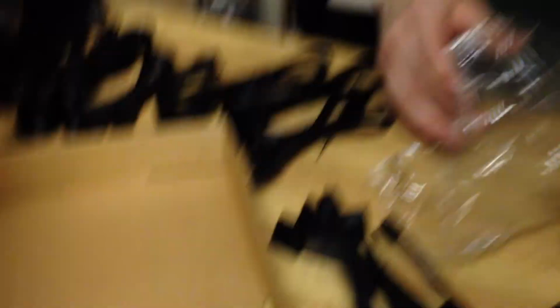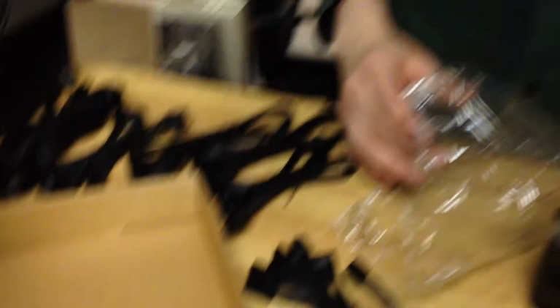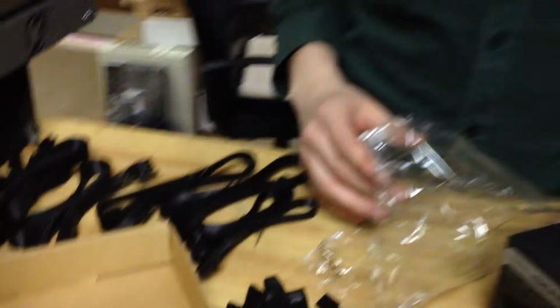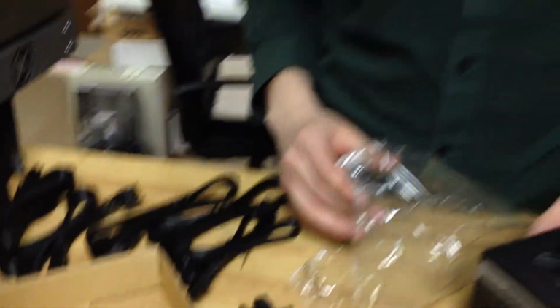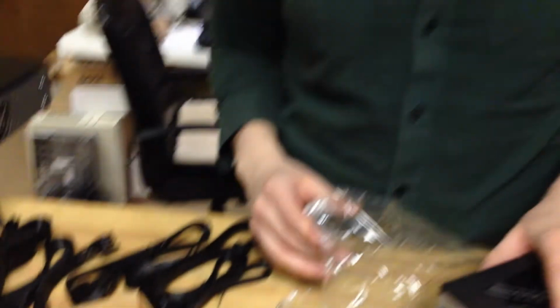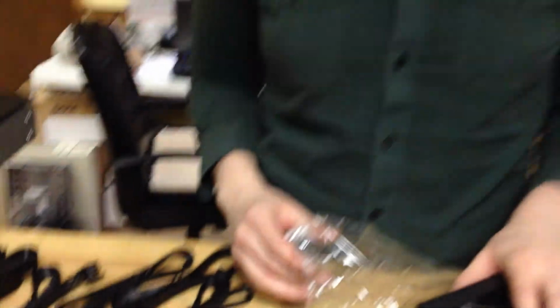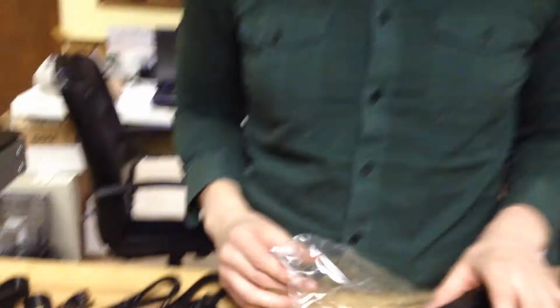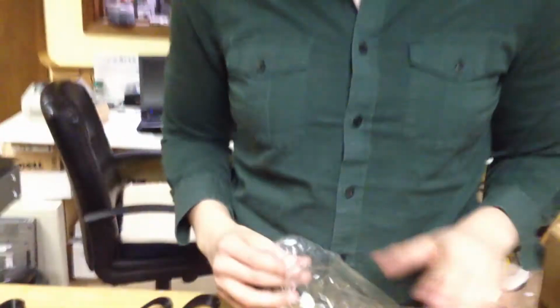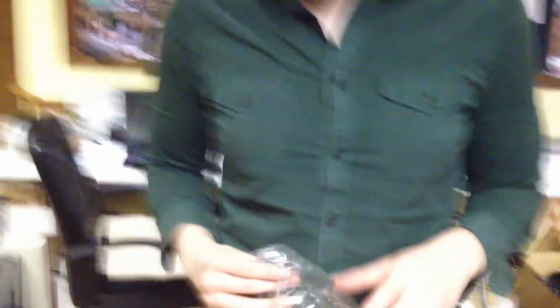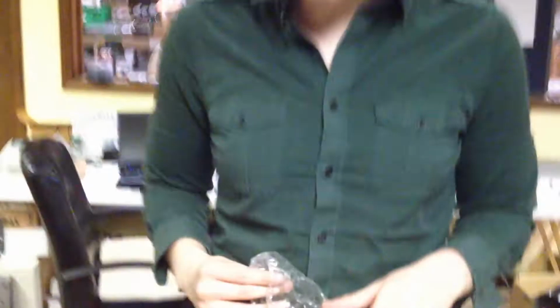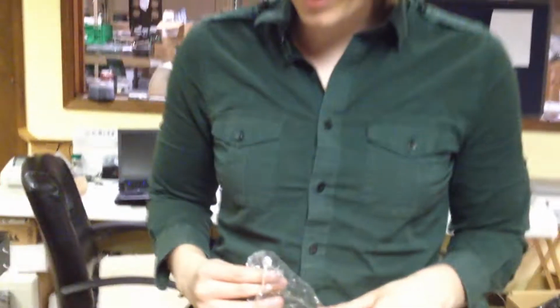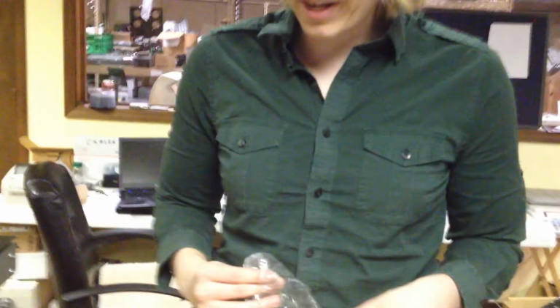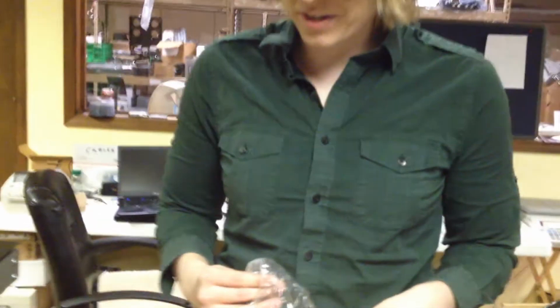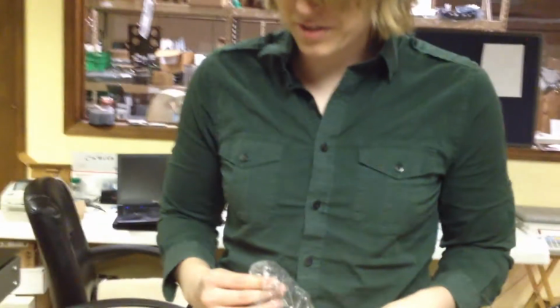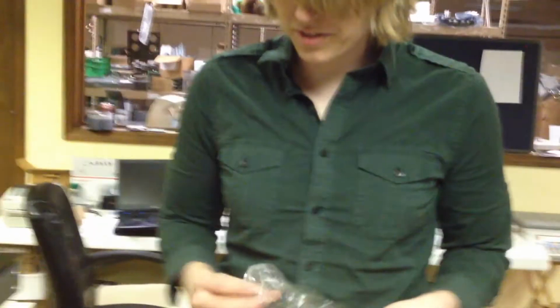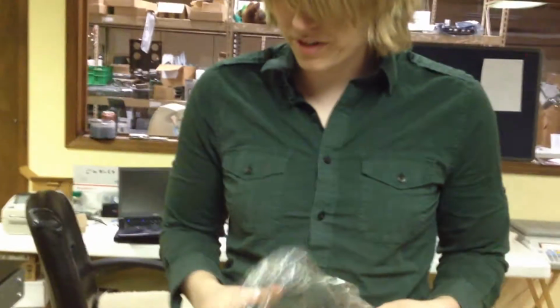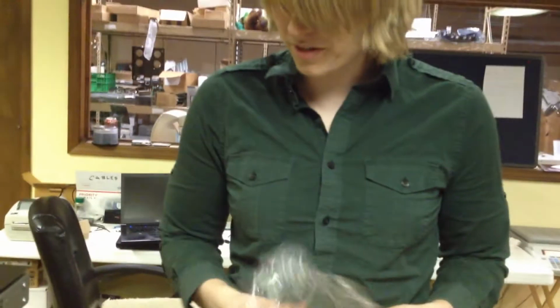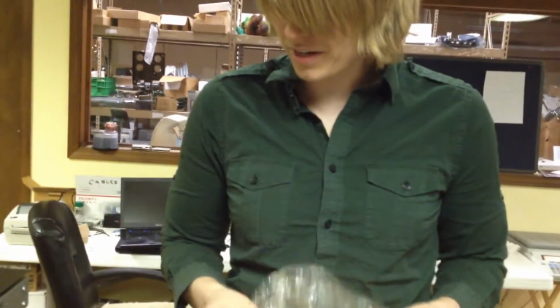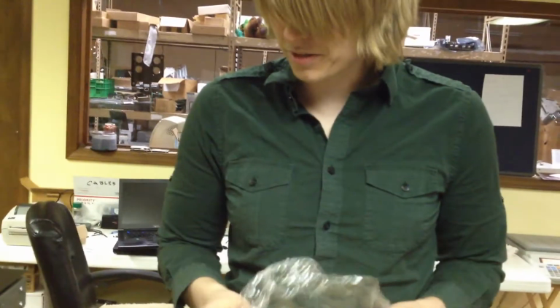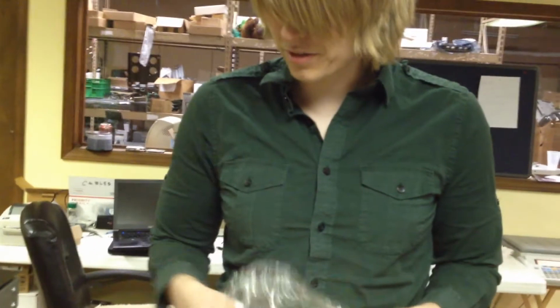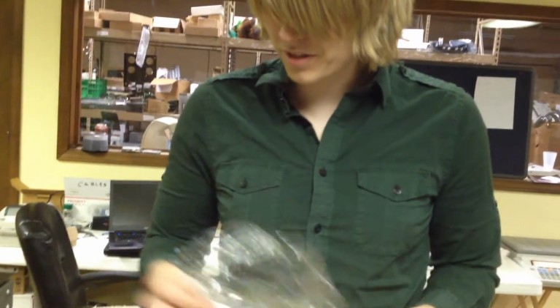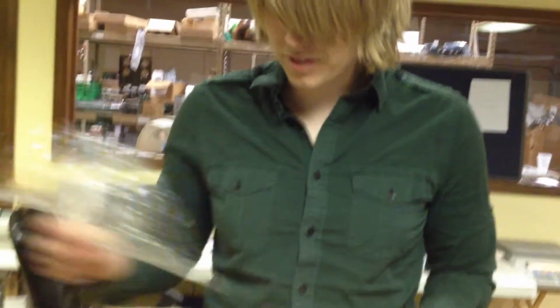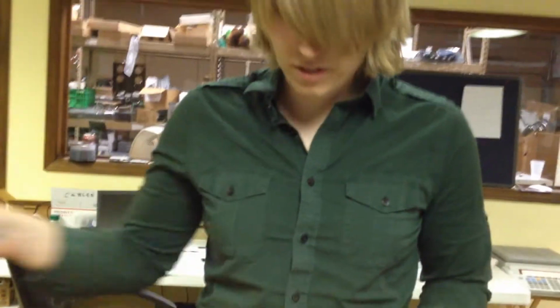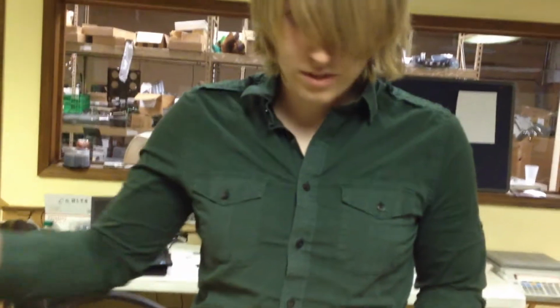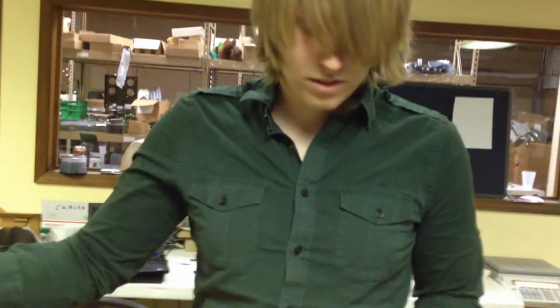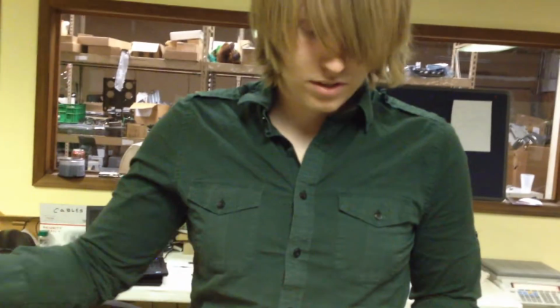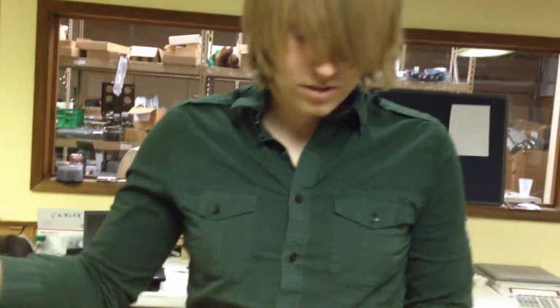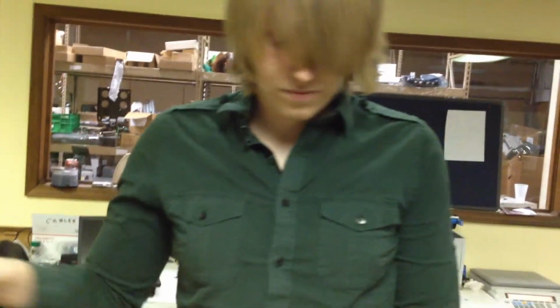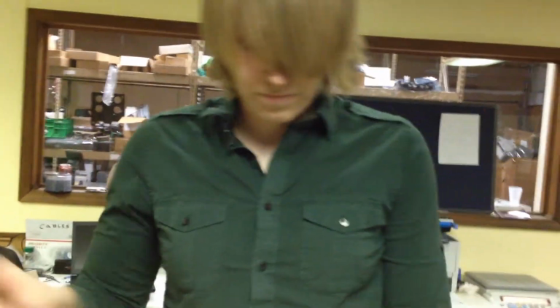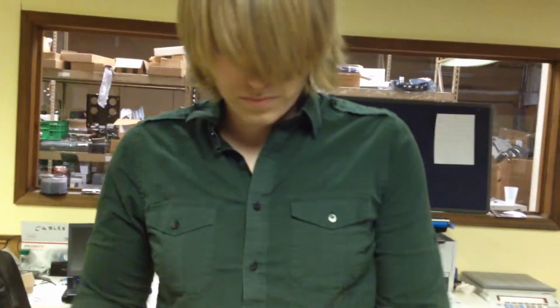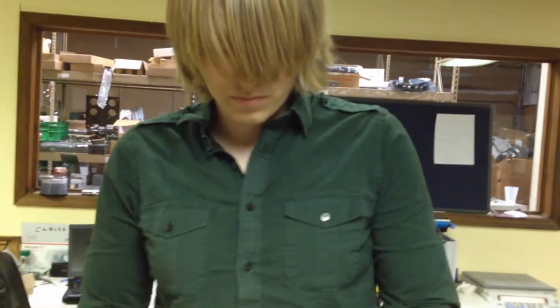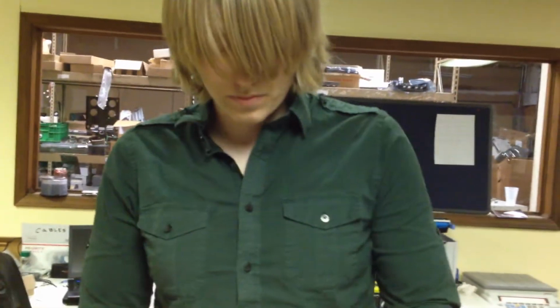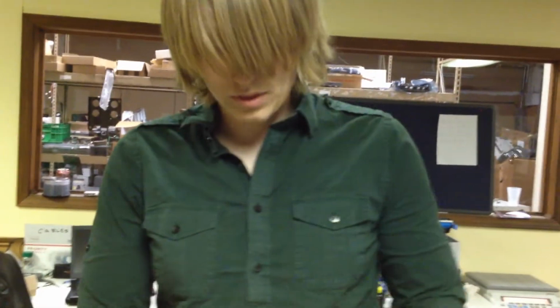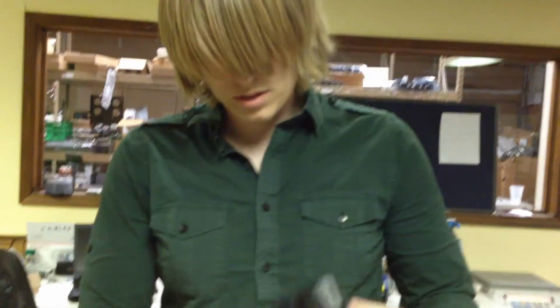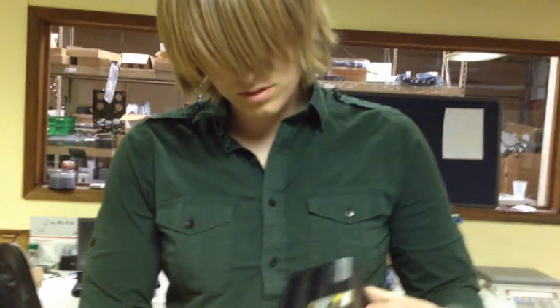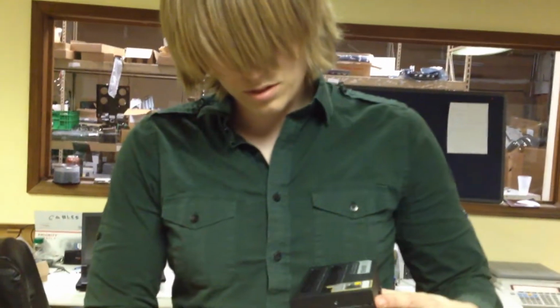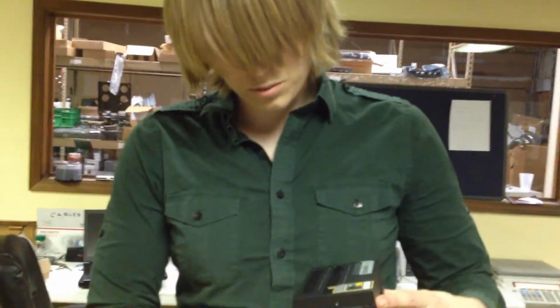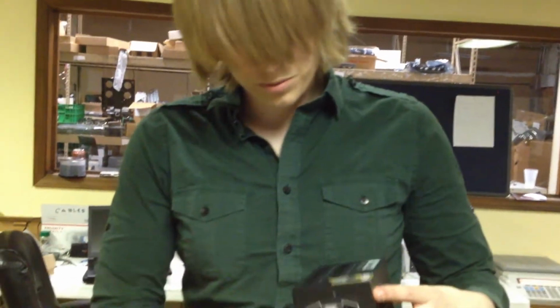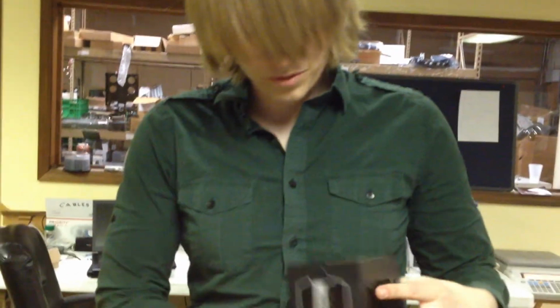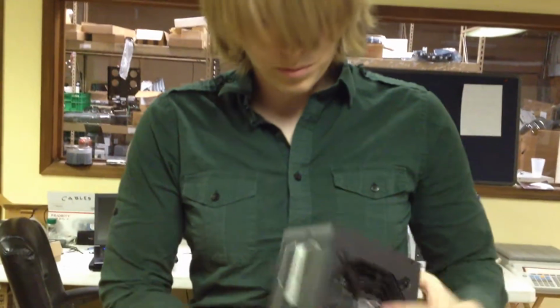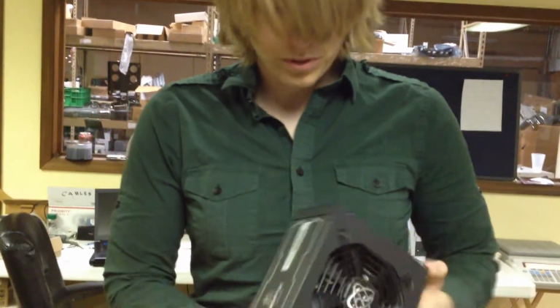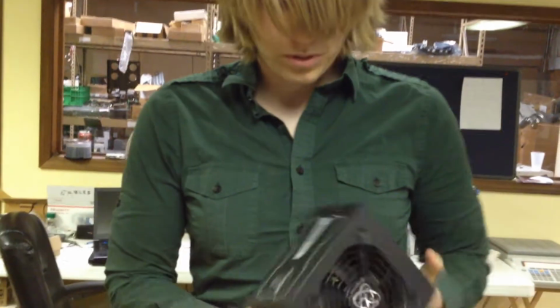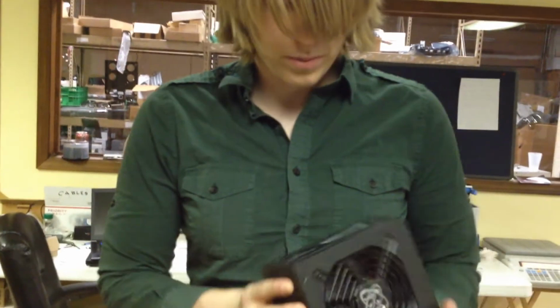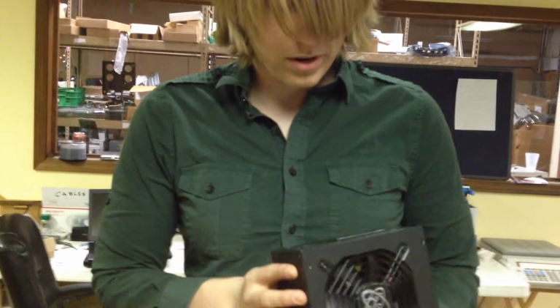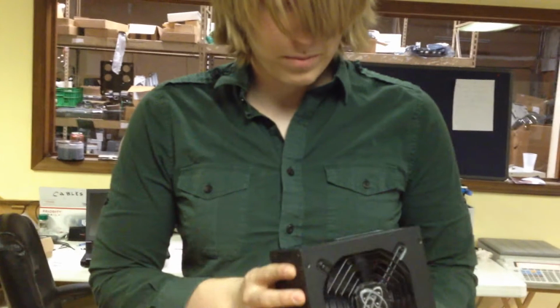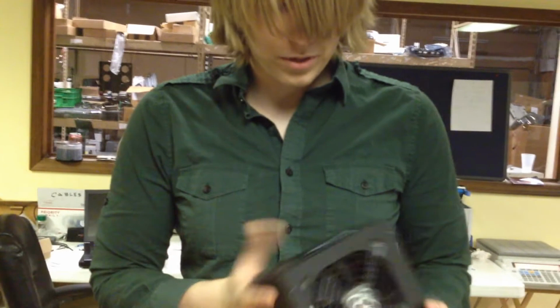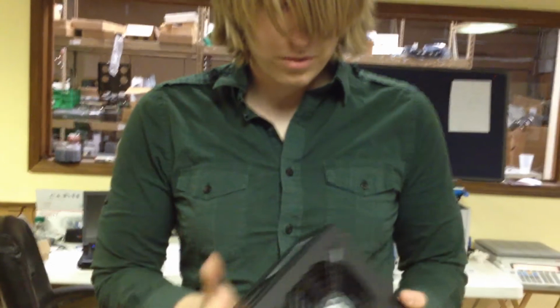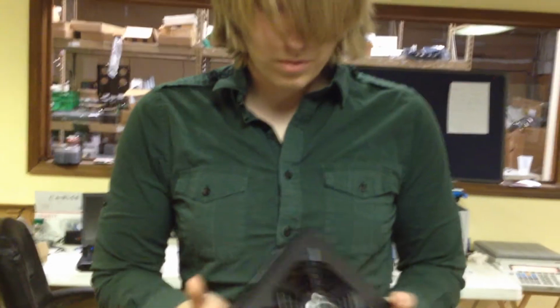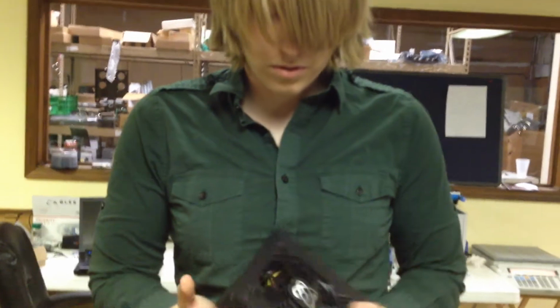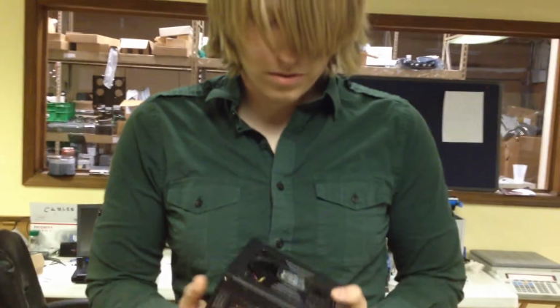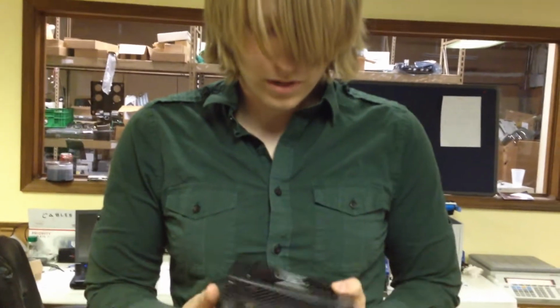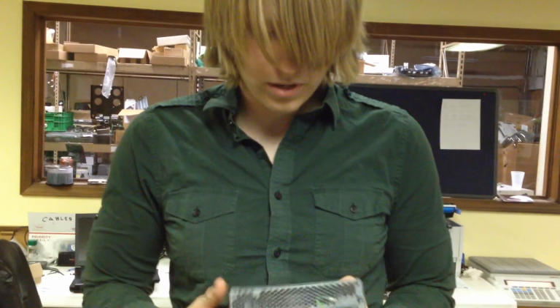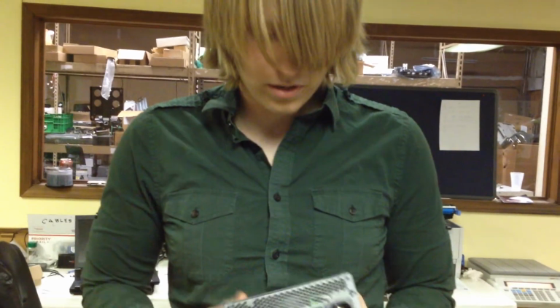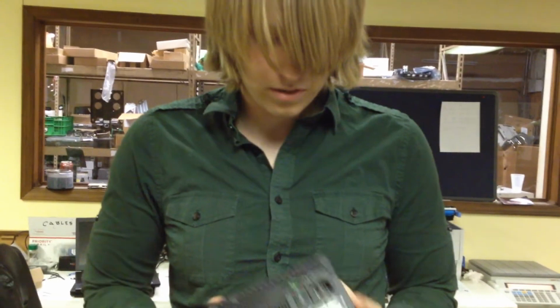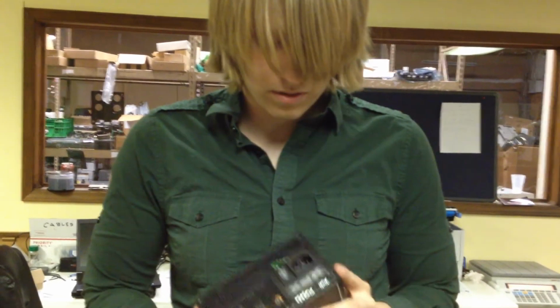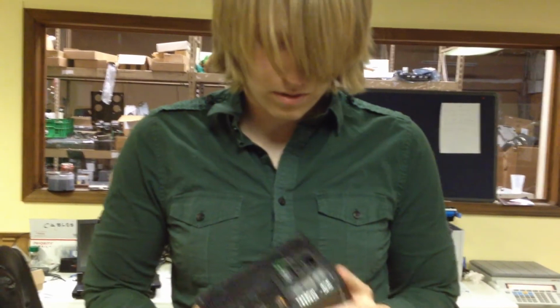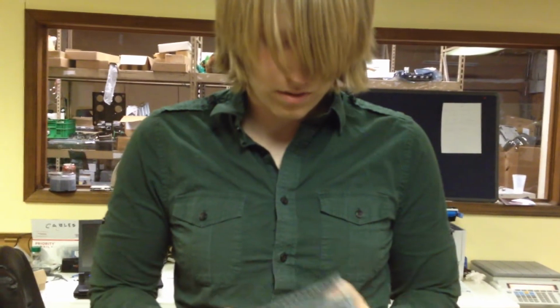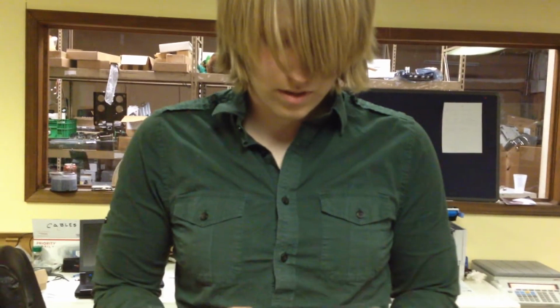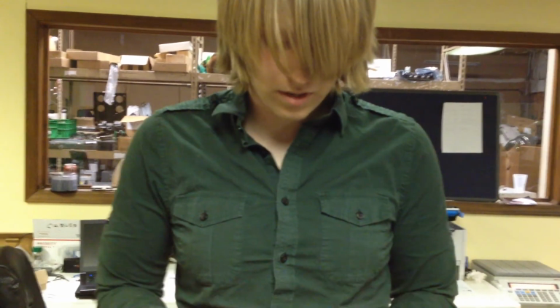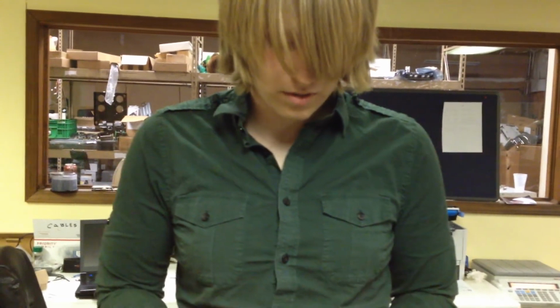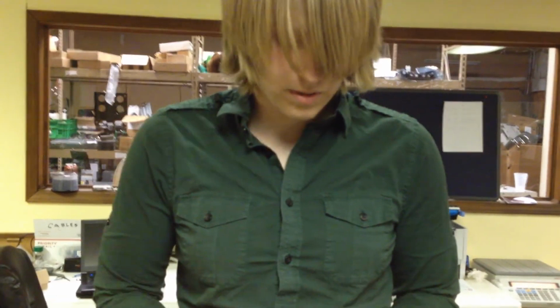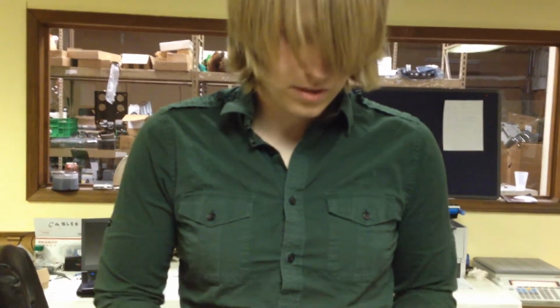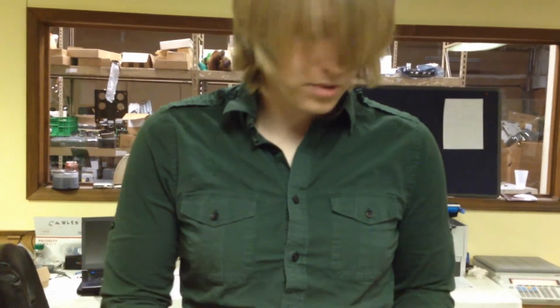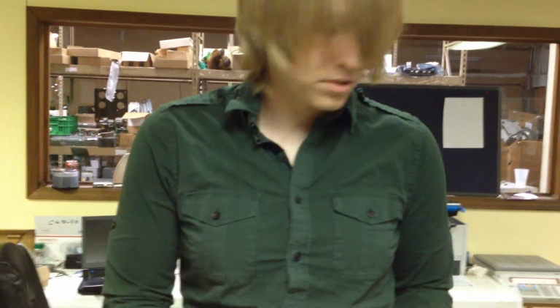It looks like the whole package is here. Hopefully this will be able to power my two R9 290s.